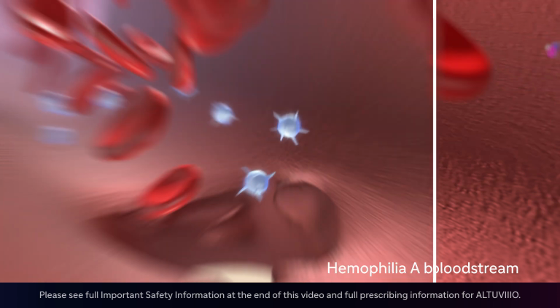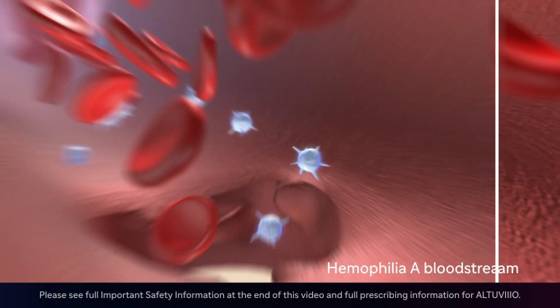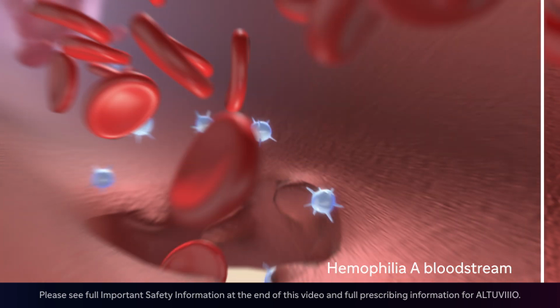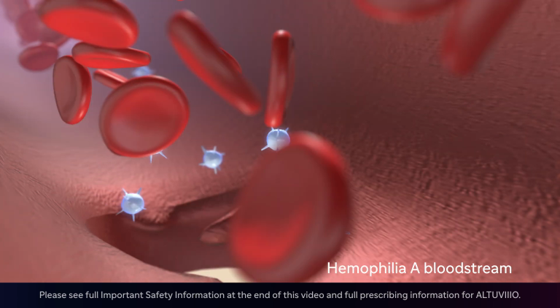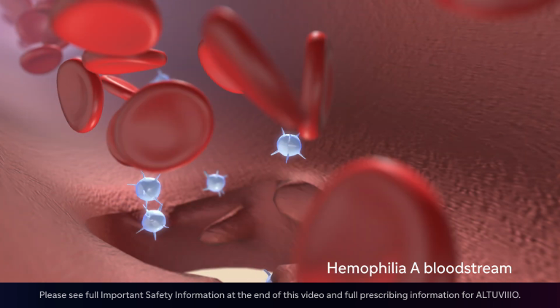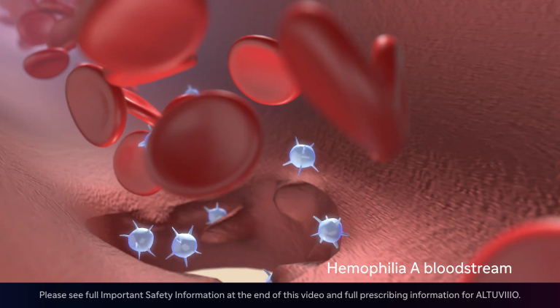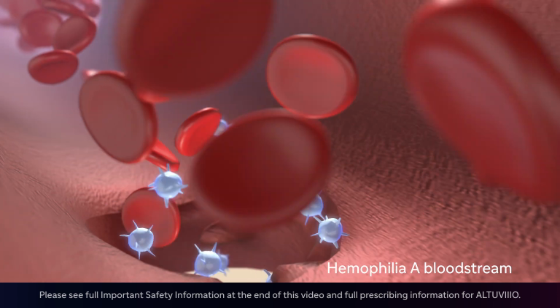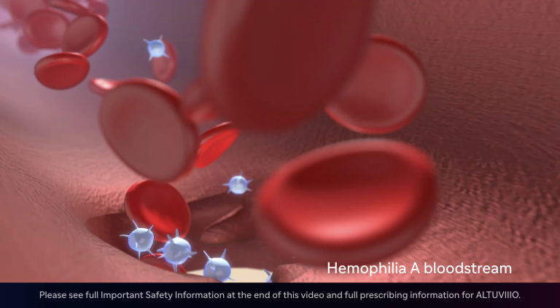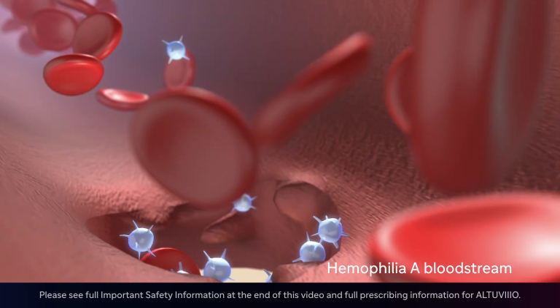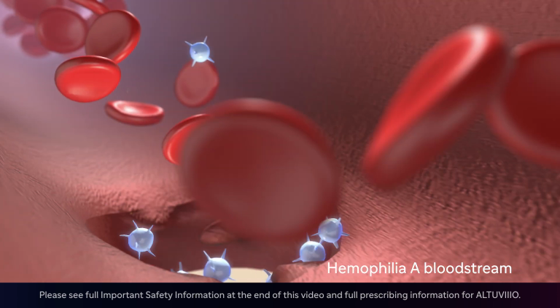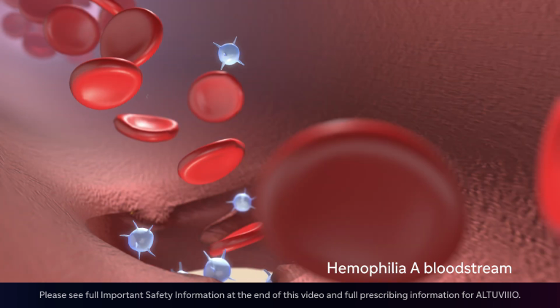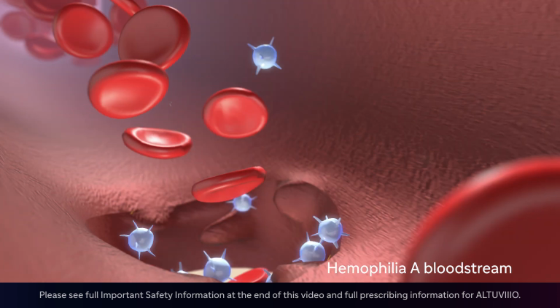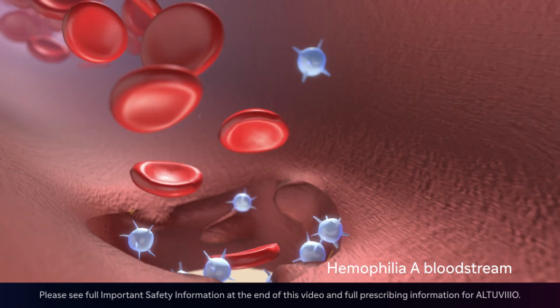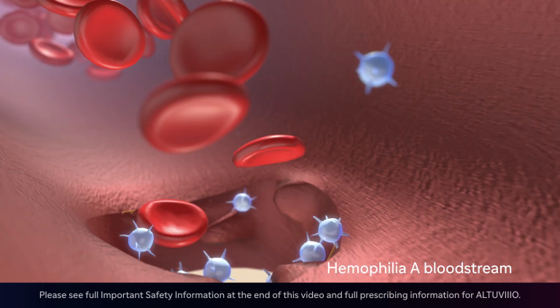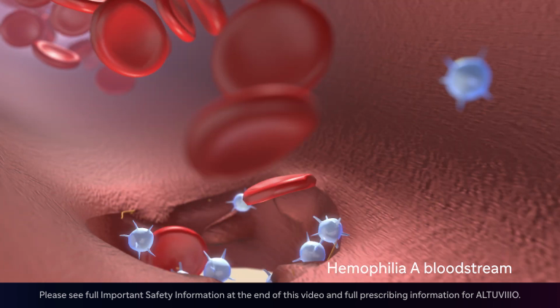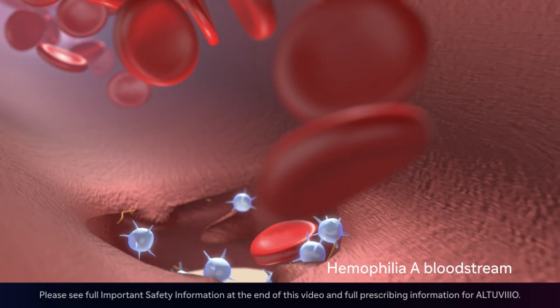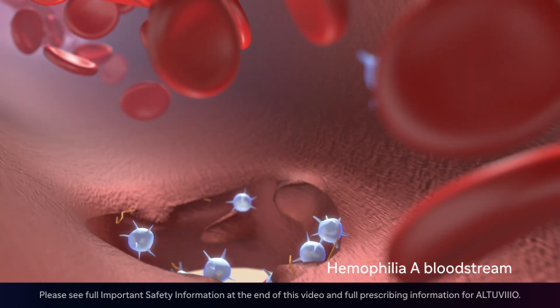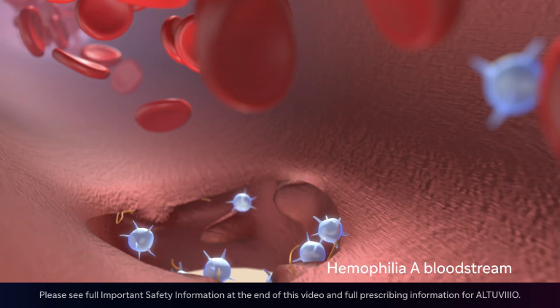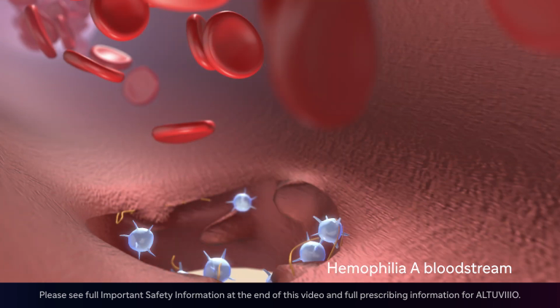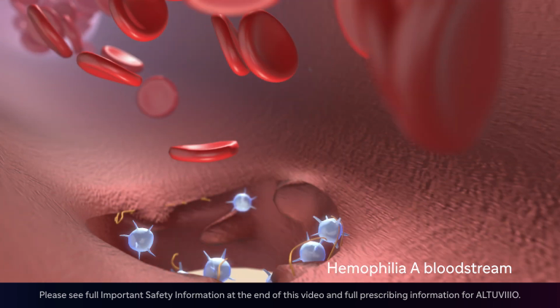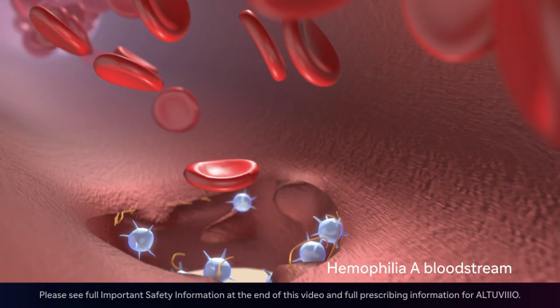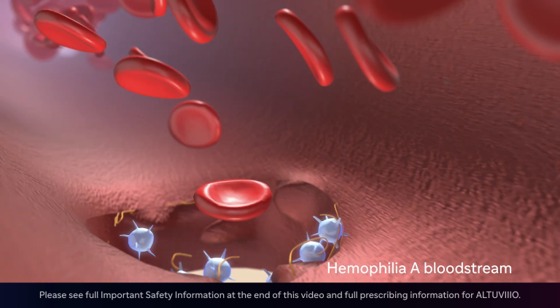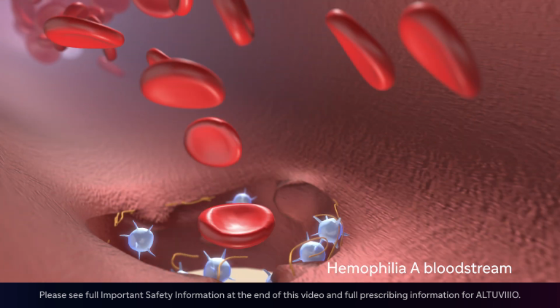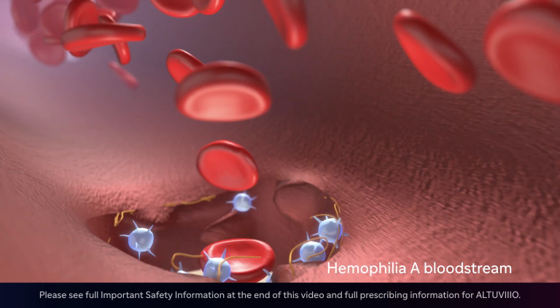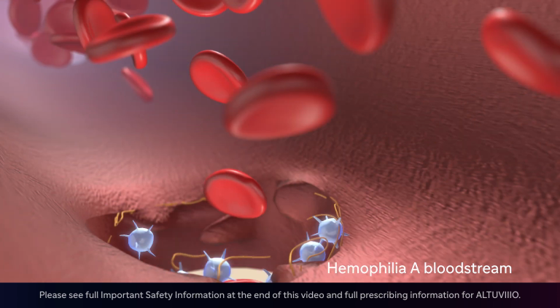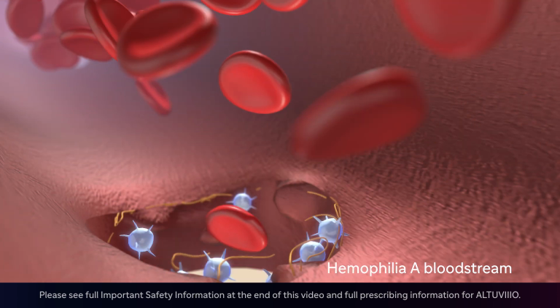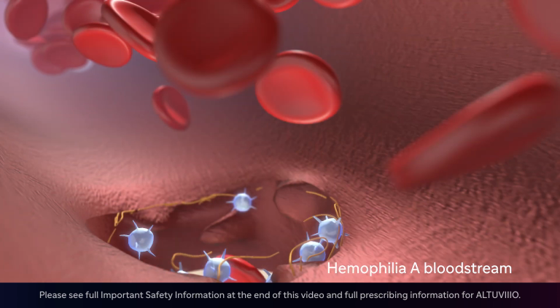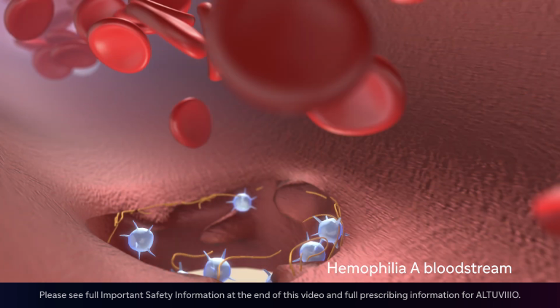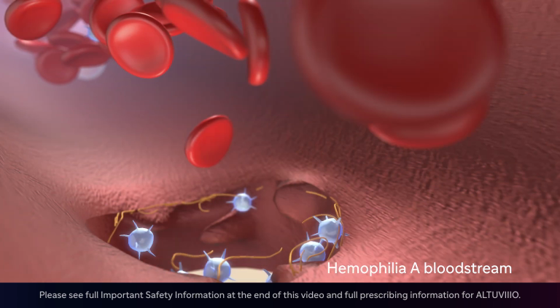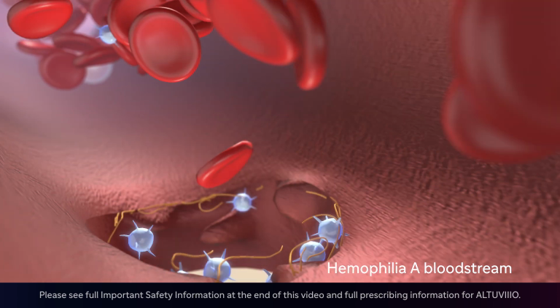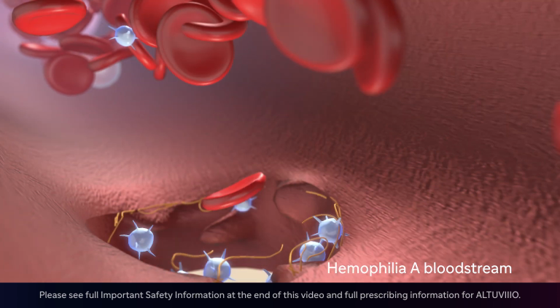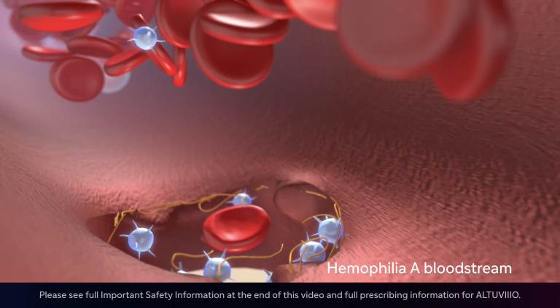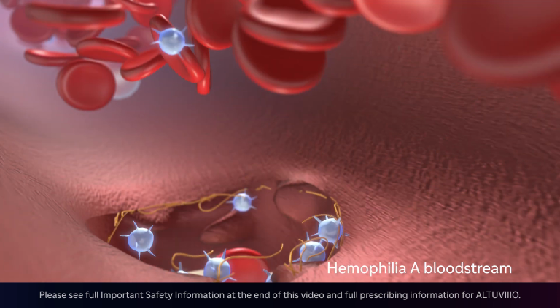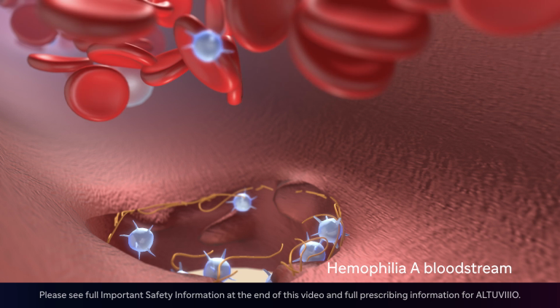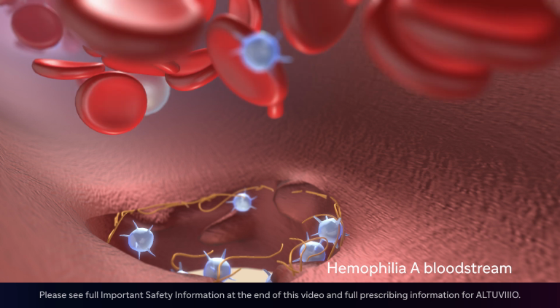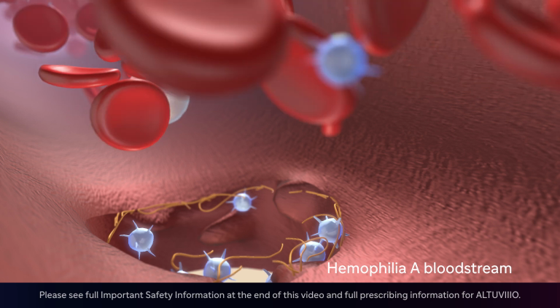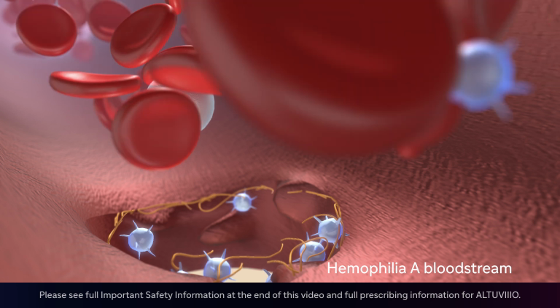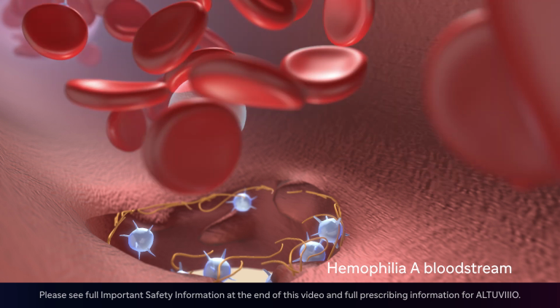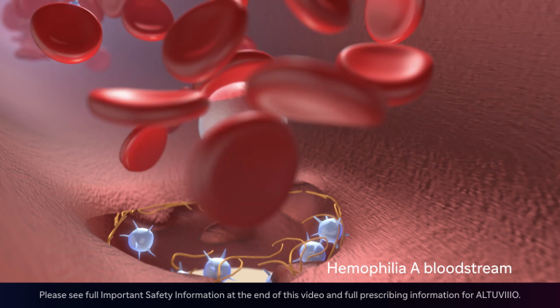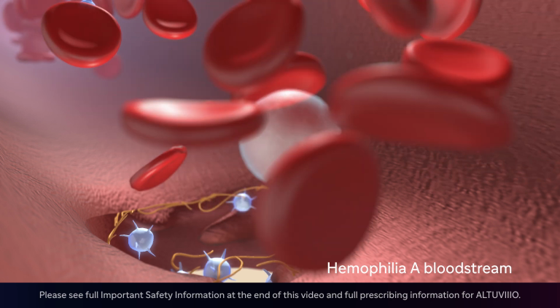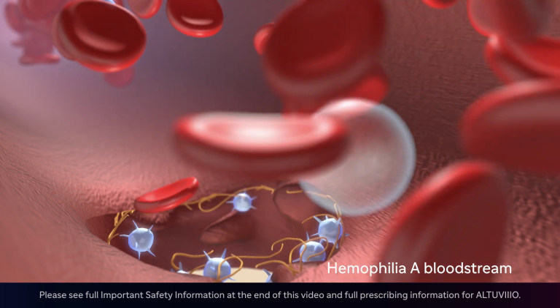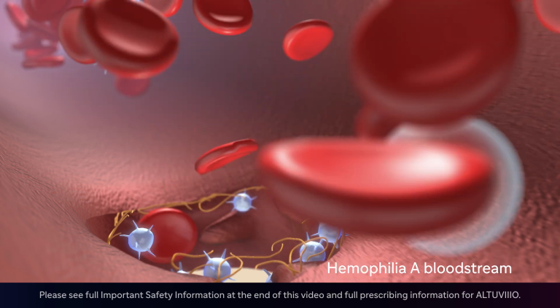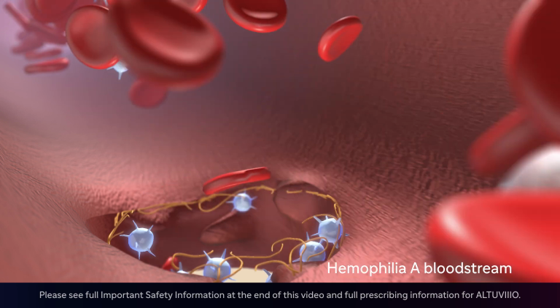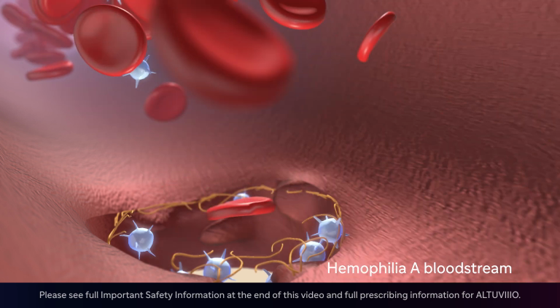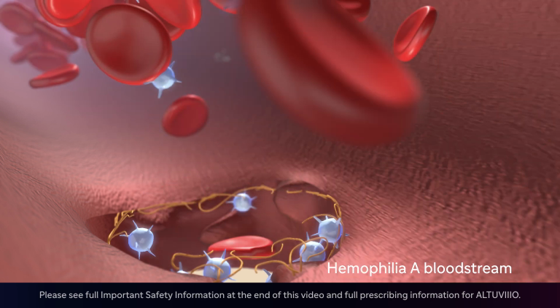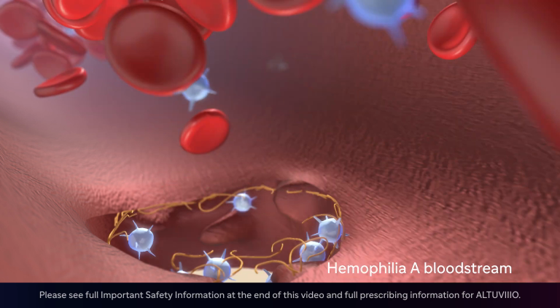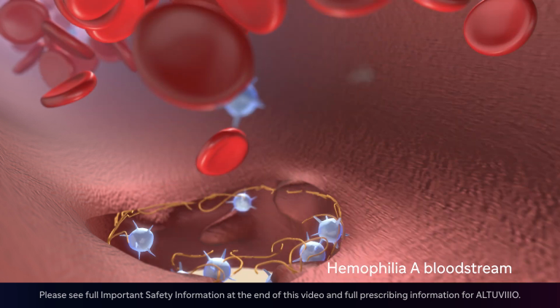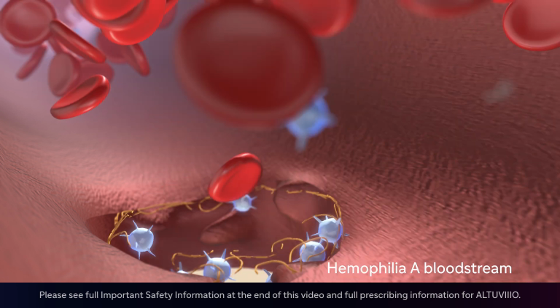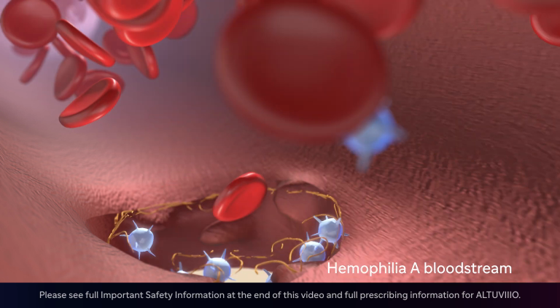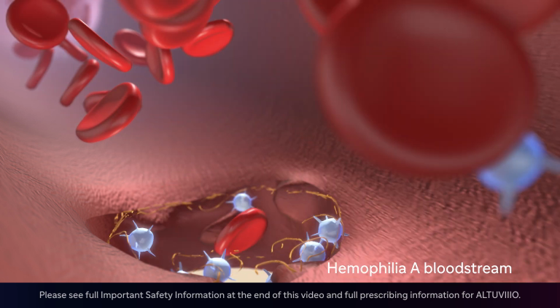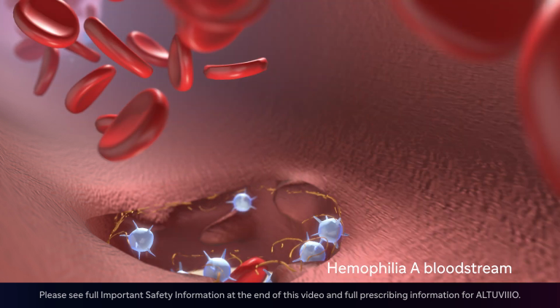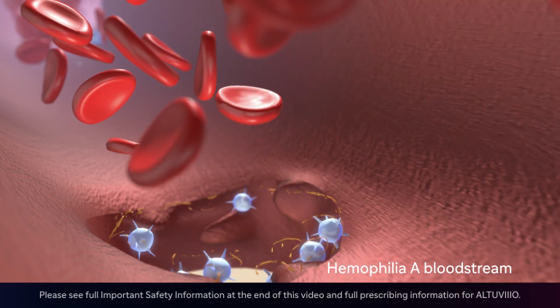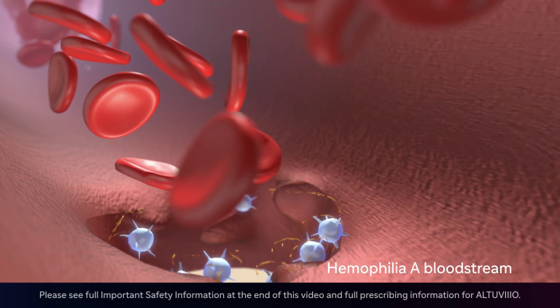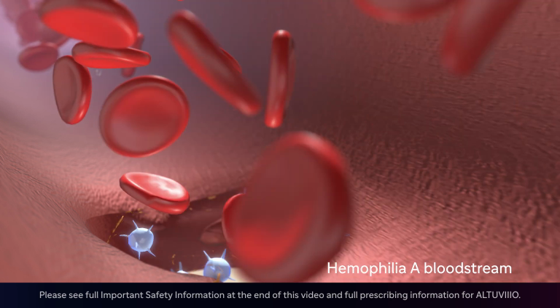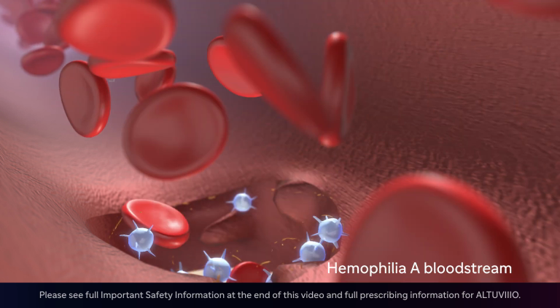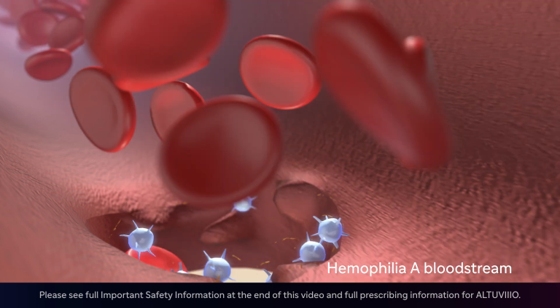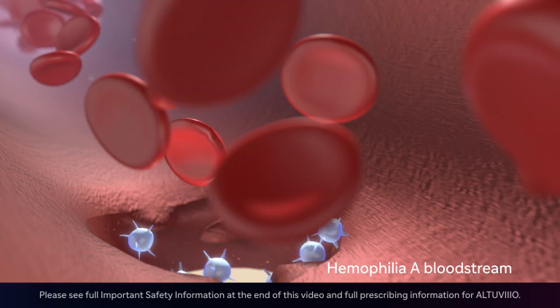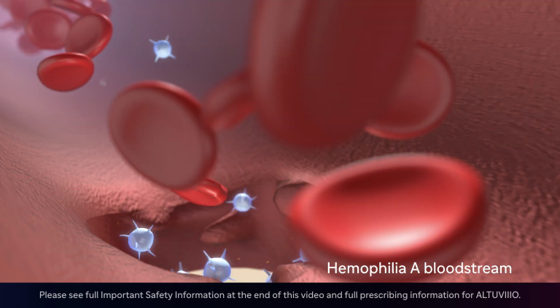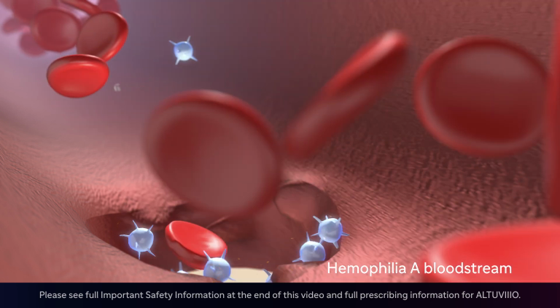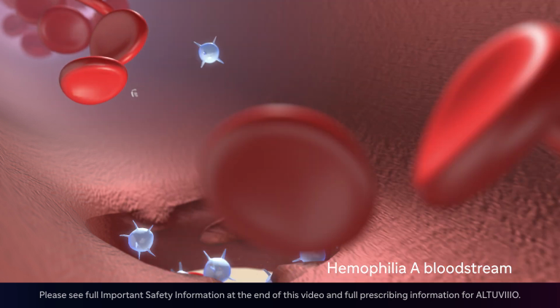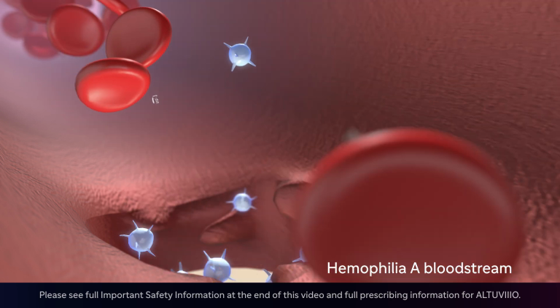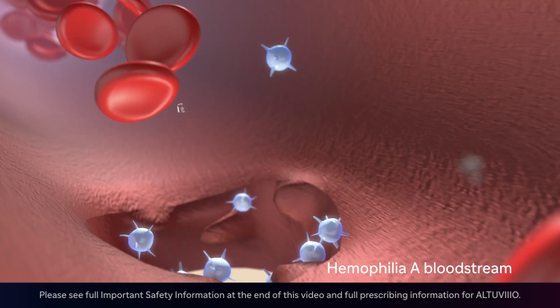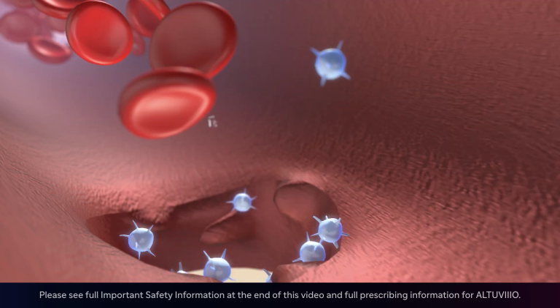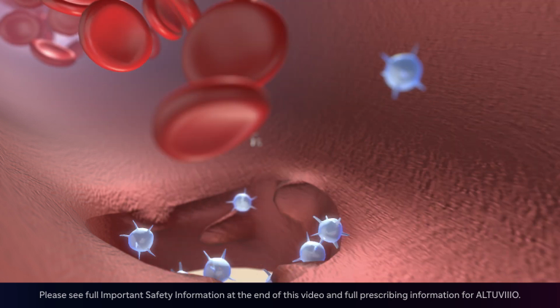In hemophilia A, clotting factor 8 is missing or not working, which prevents clot formation and results in excessive bleeding.